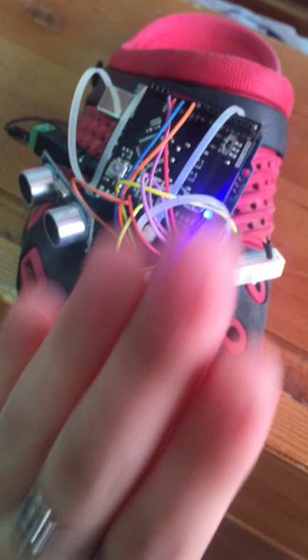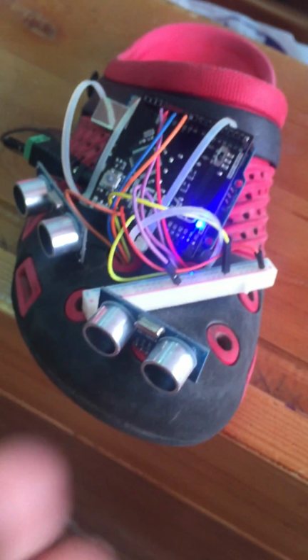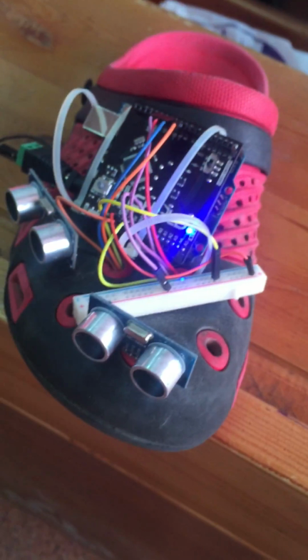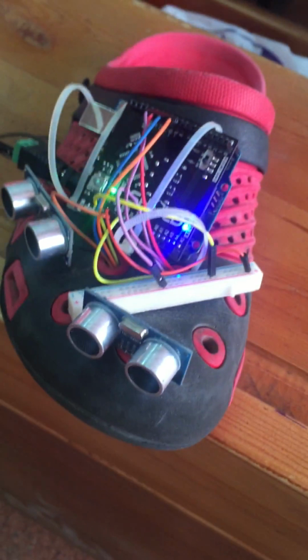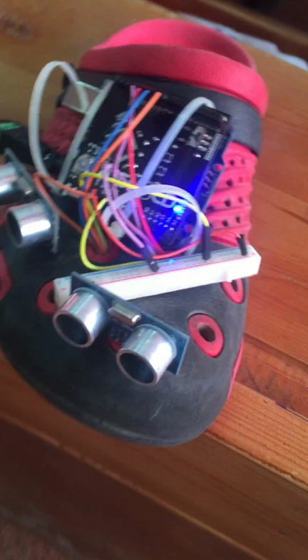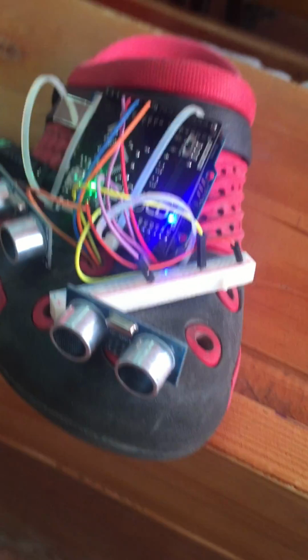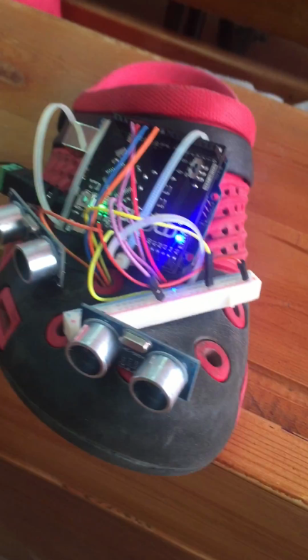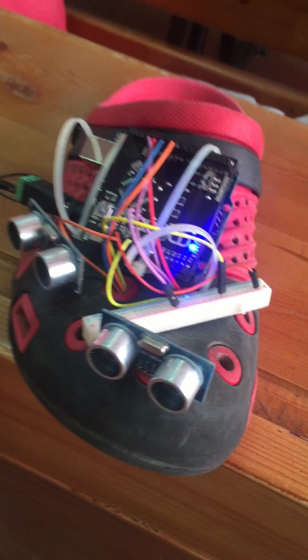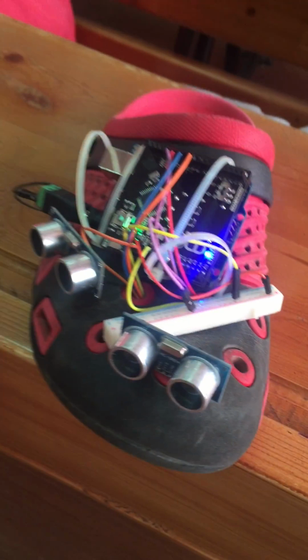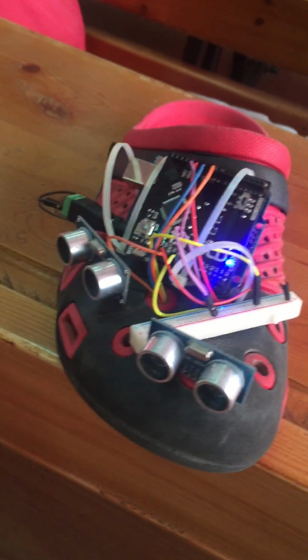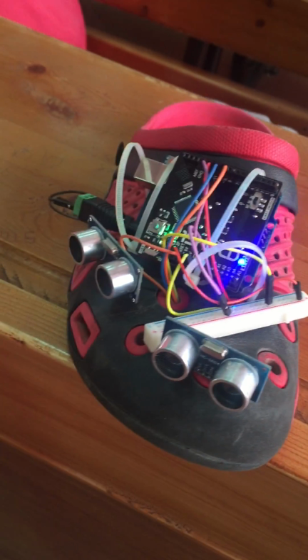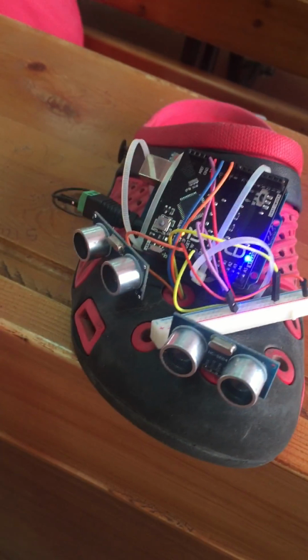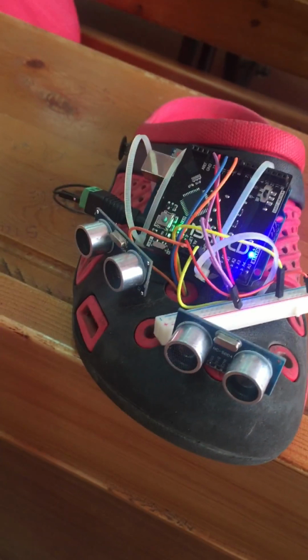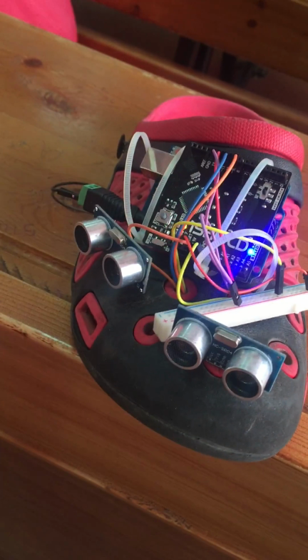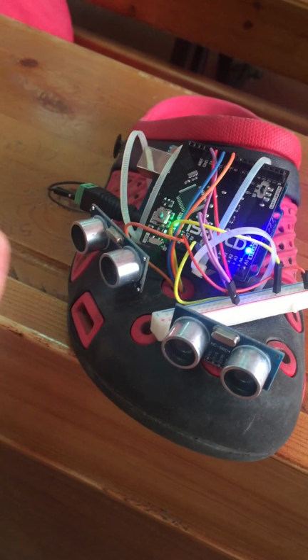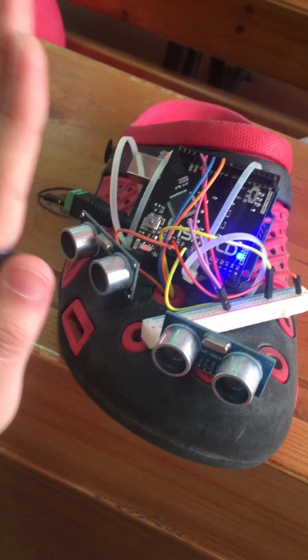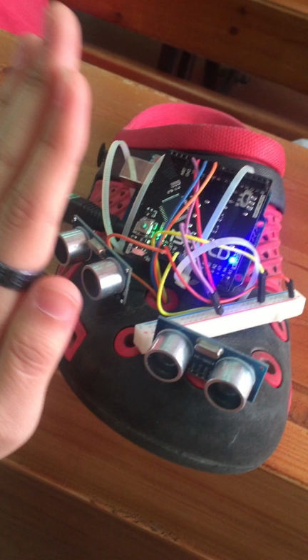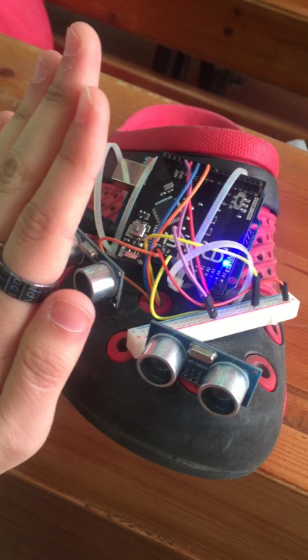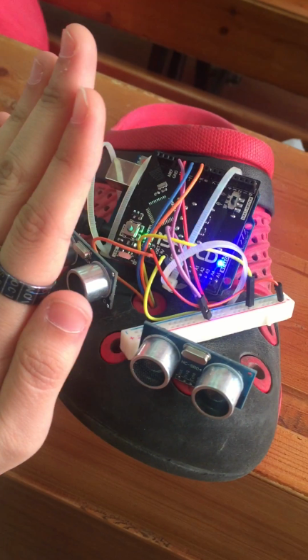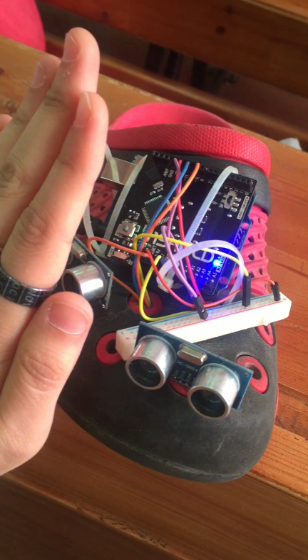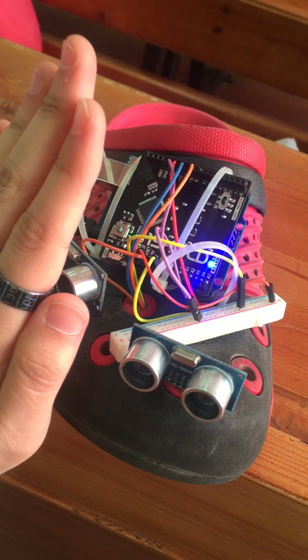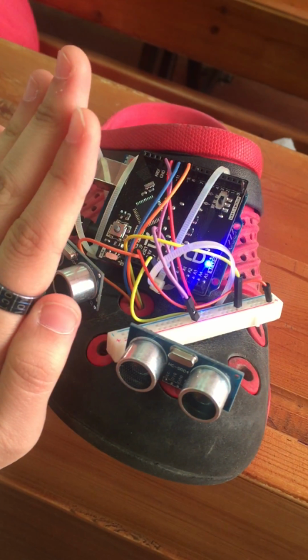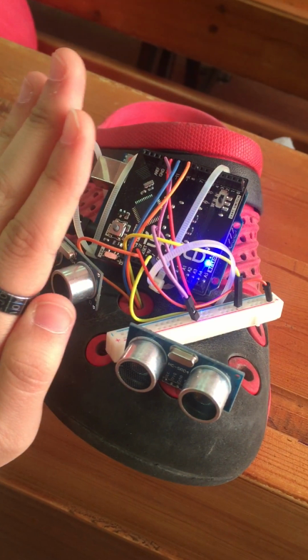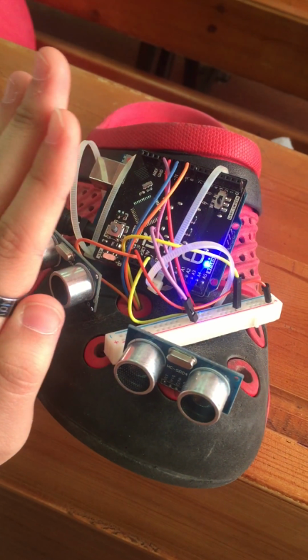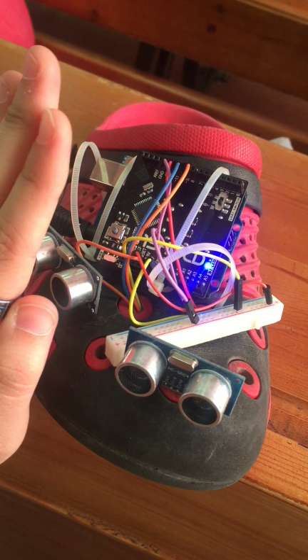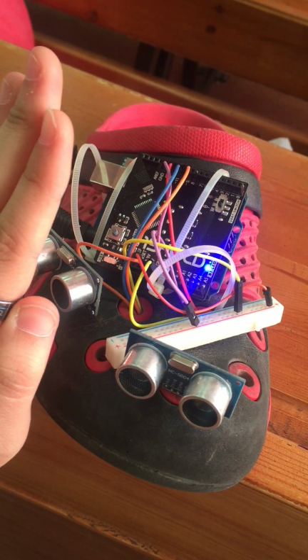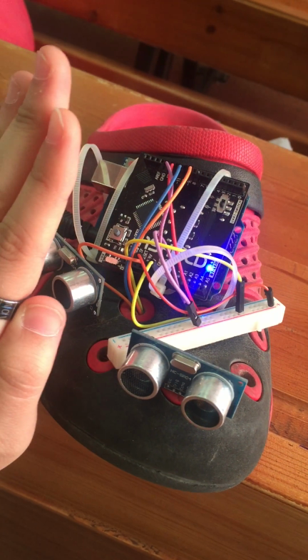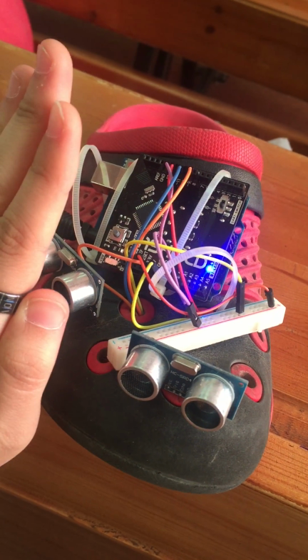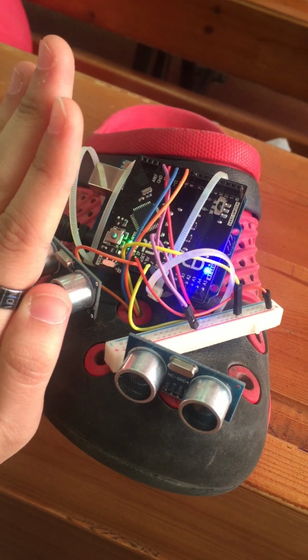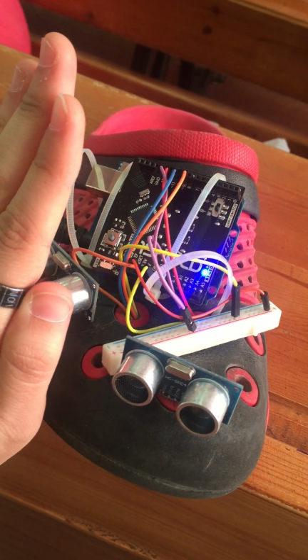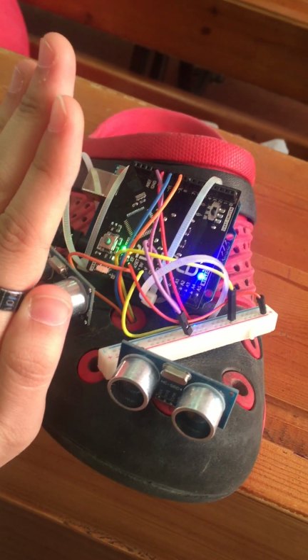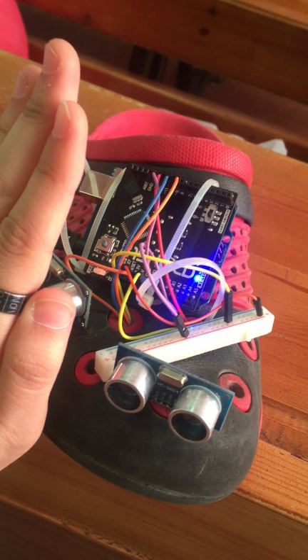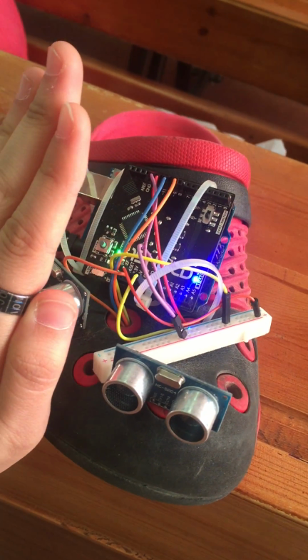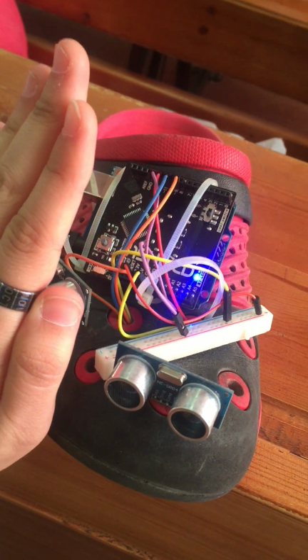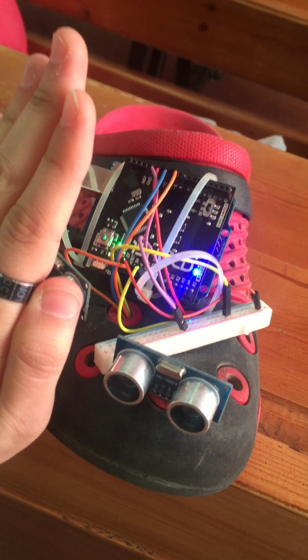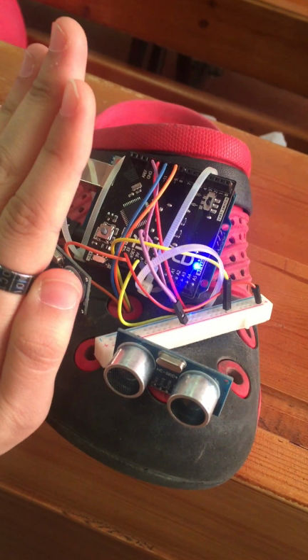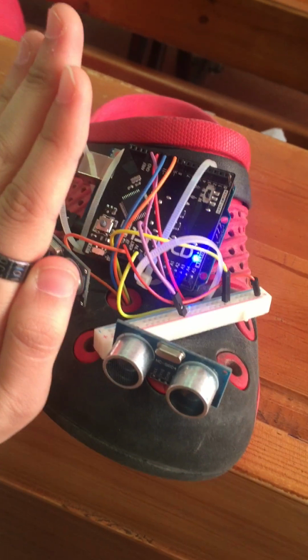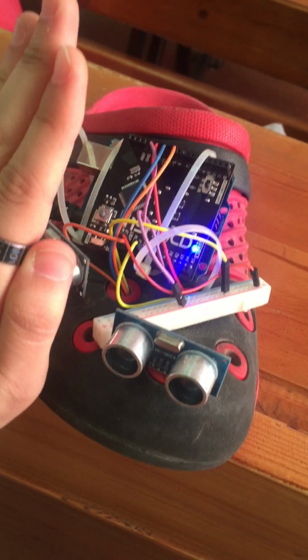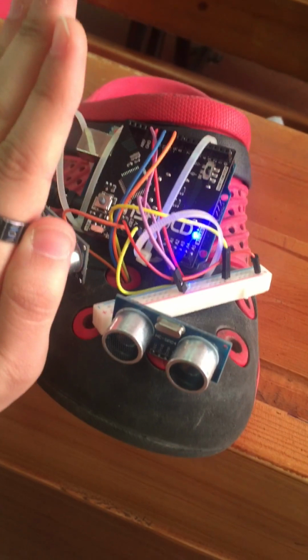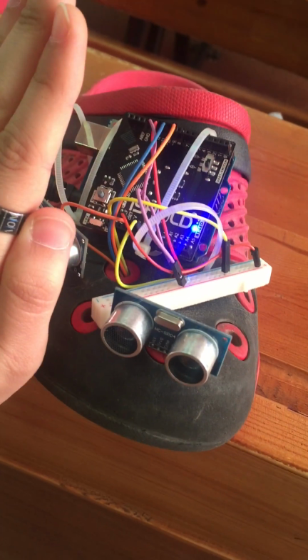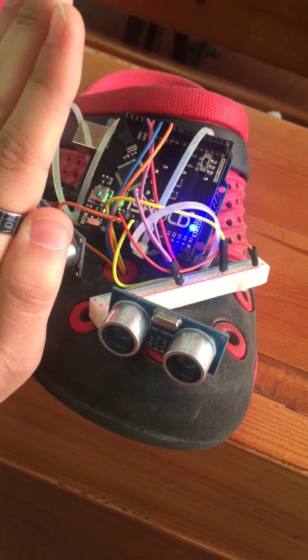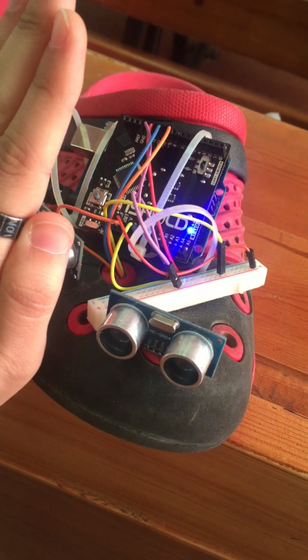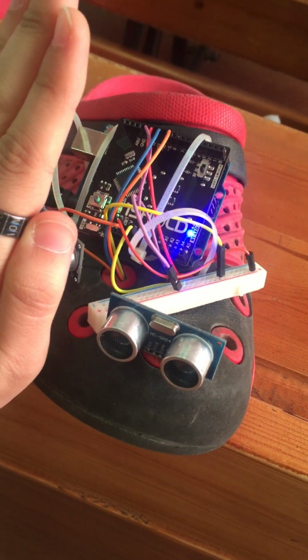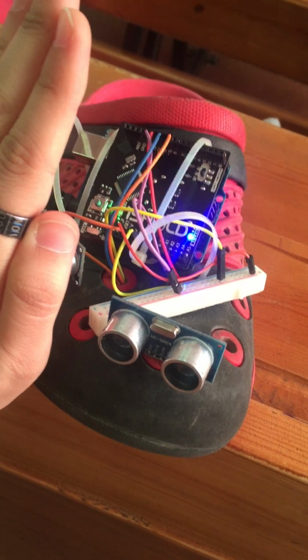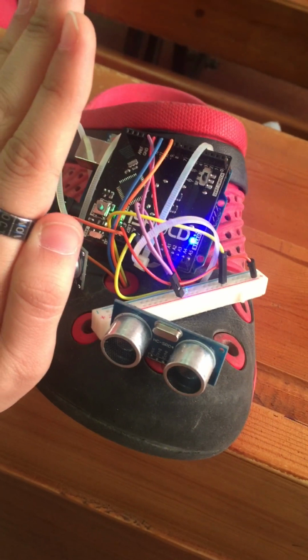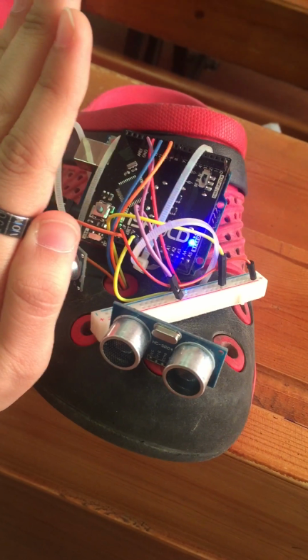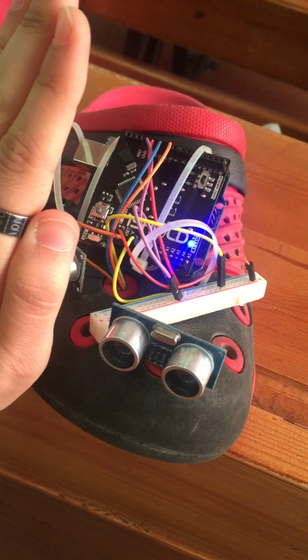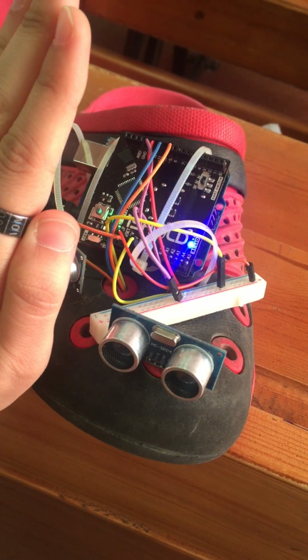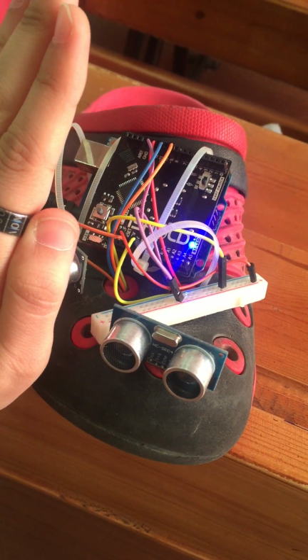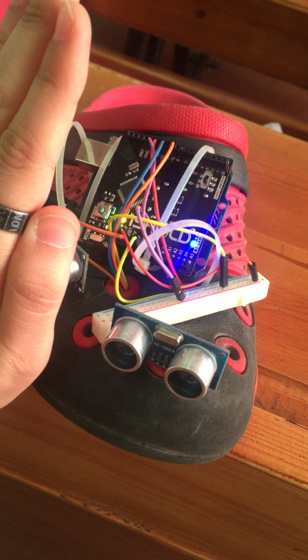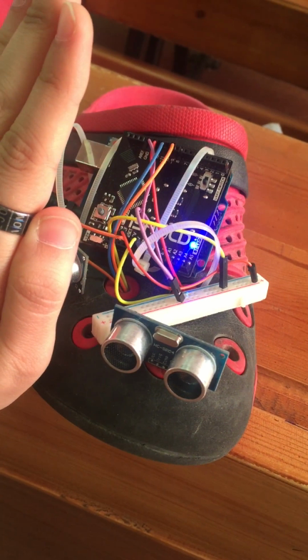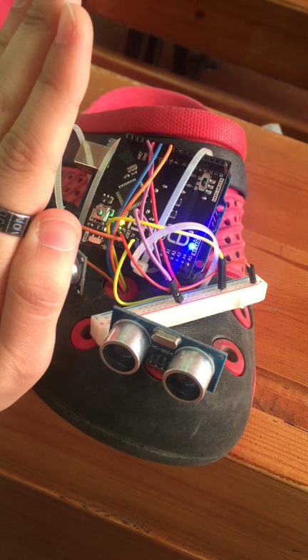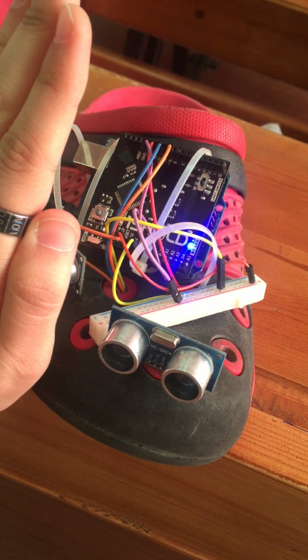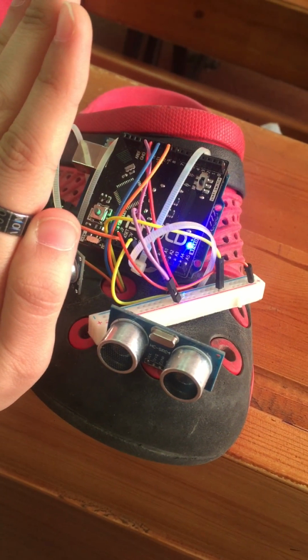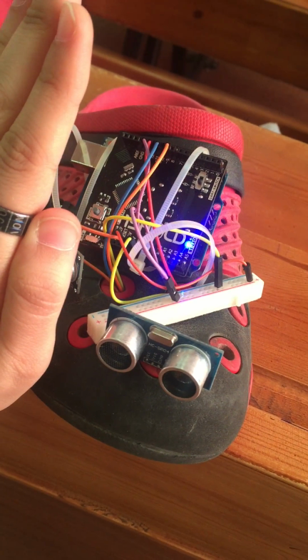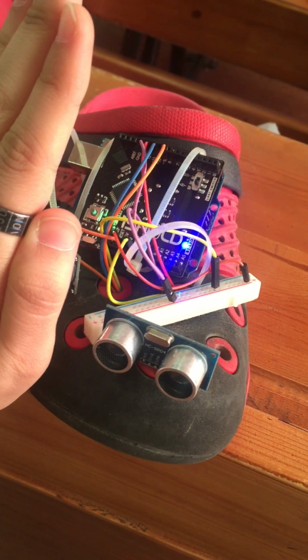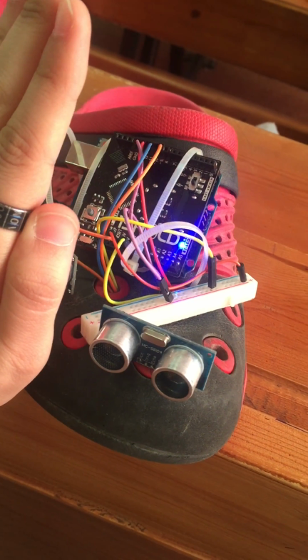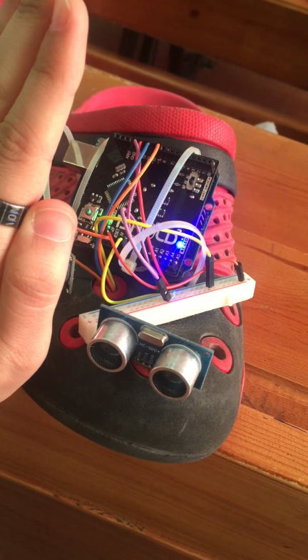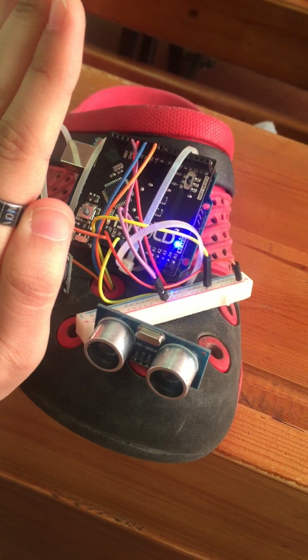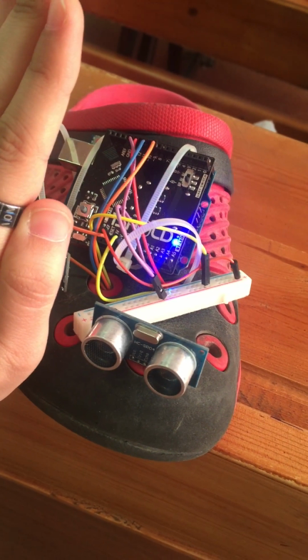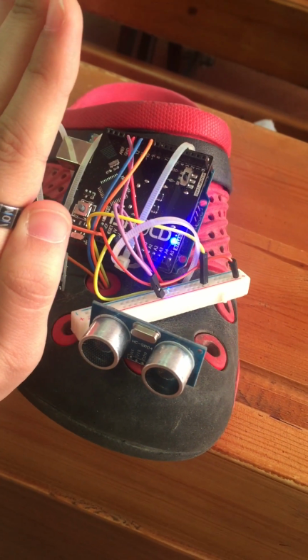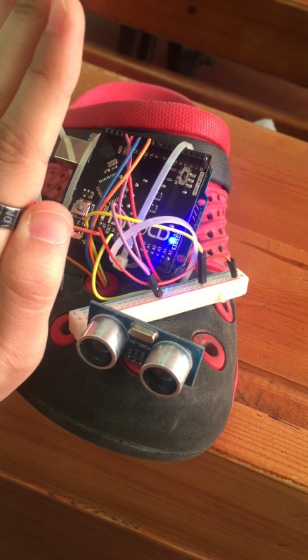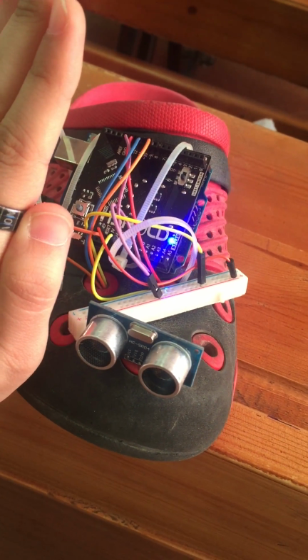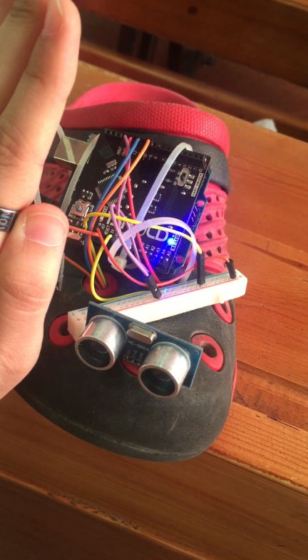Now I will change the obstacle. It says go forward. Move forward.